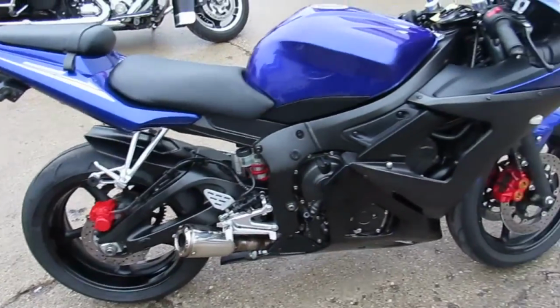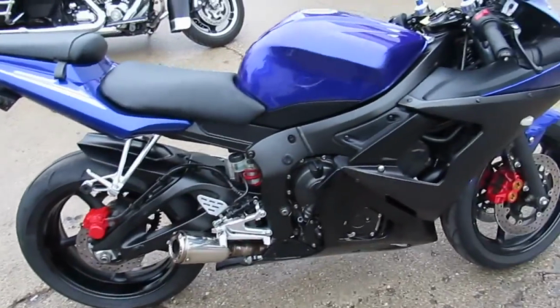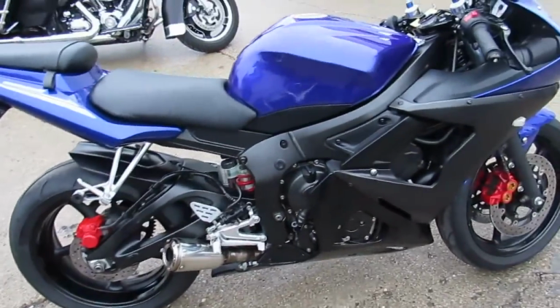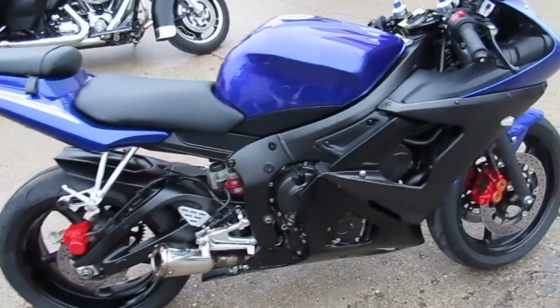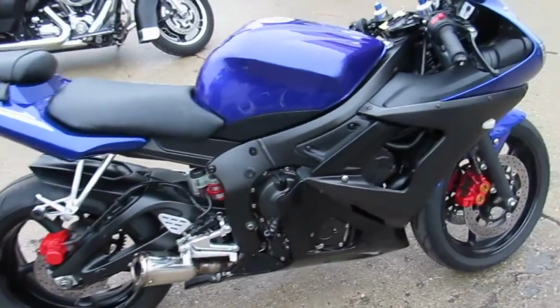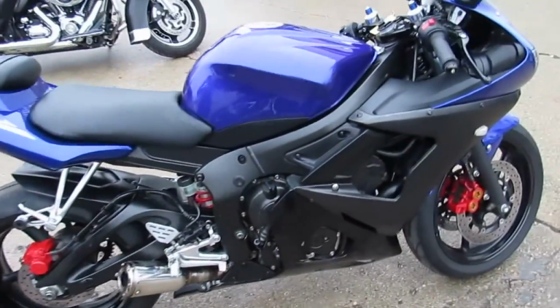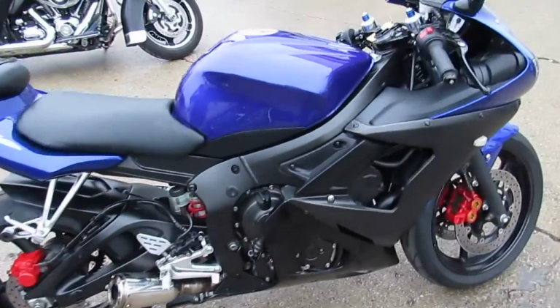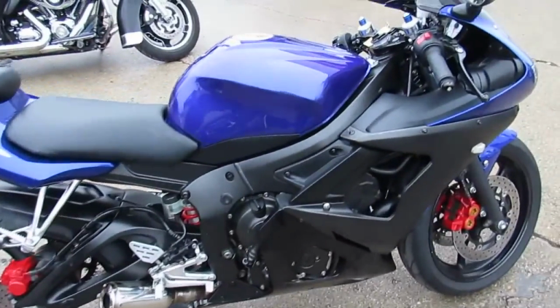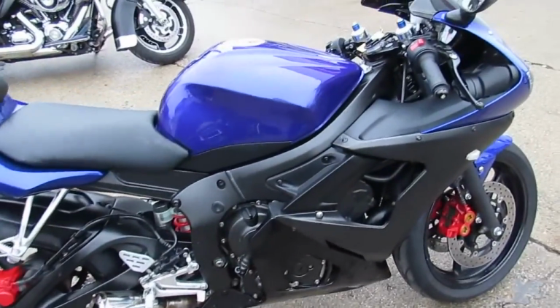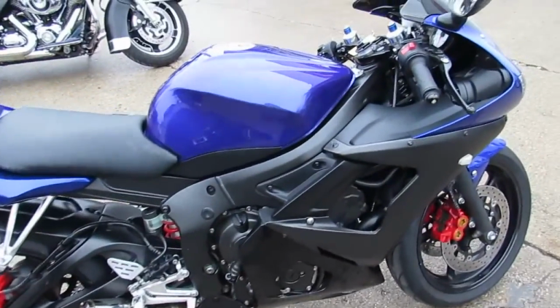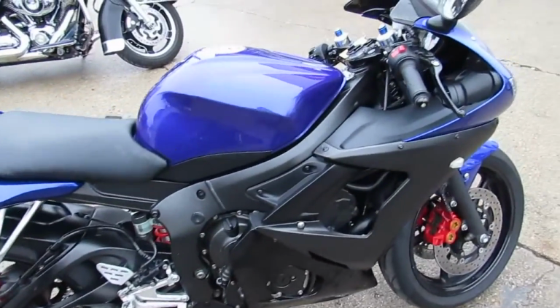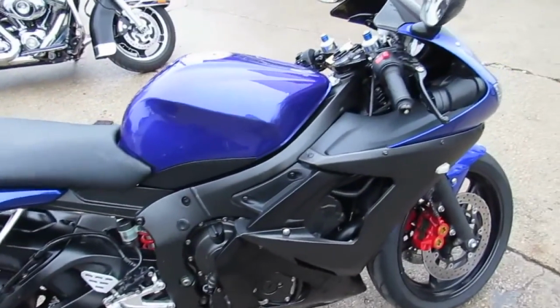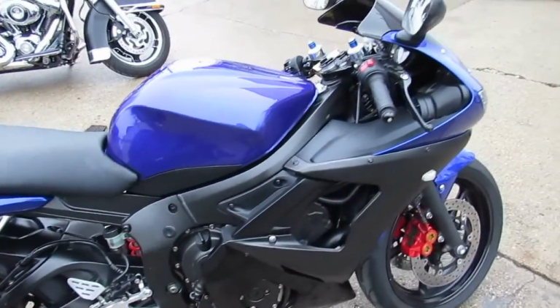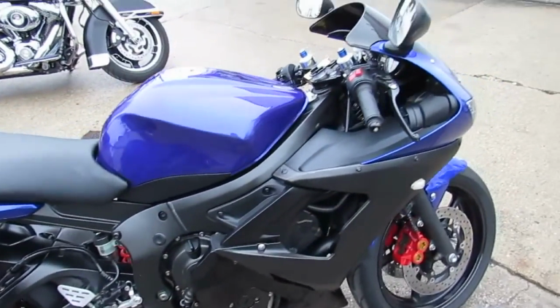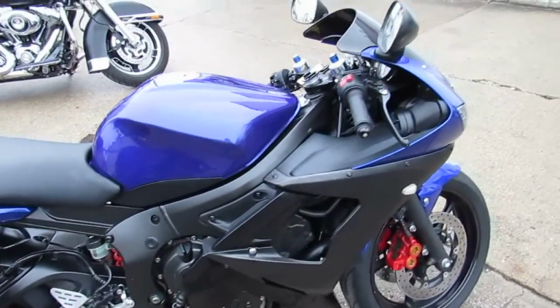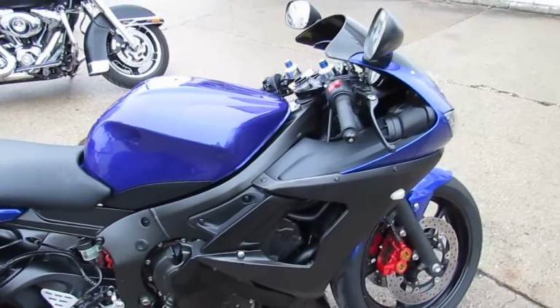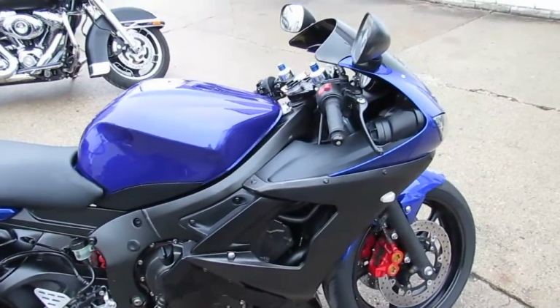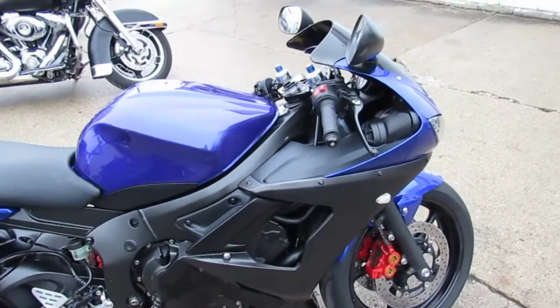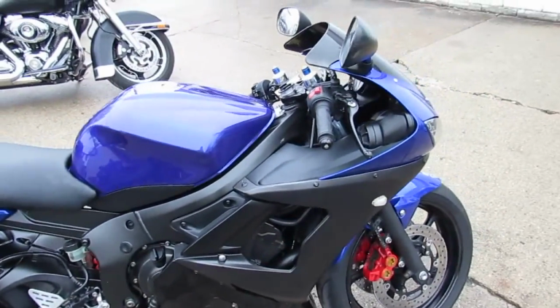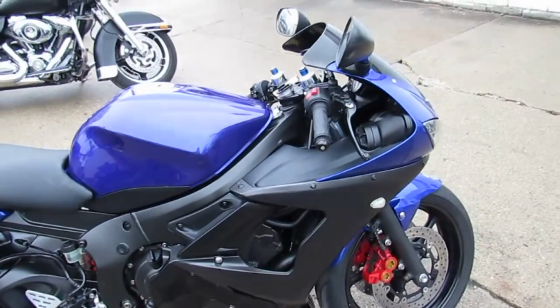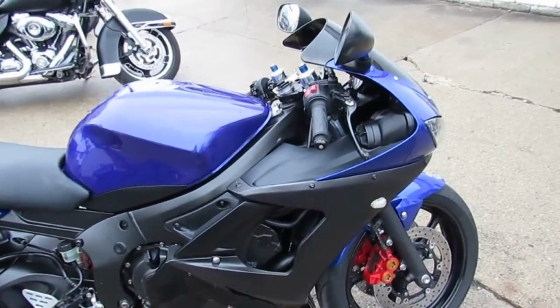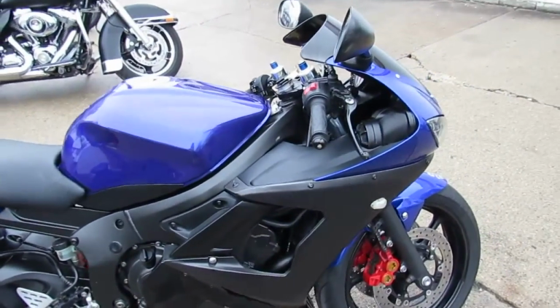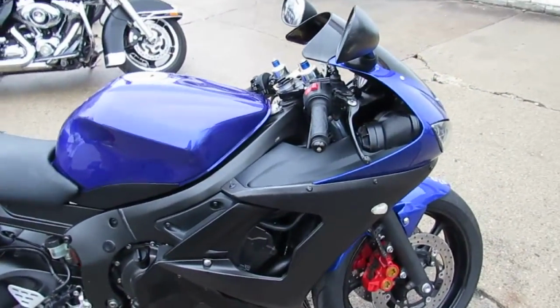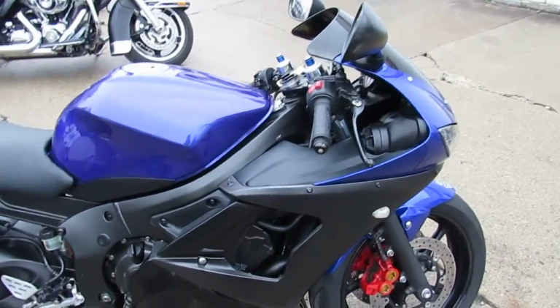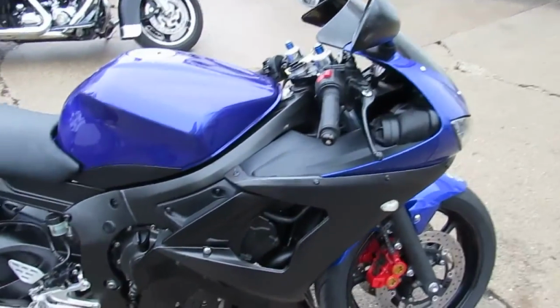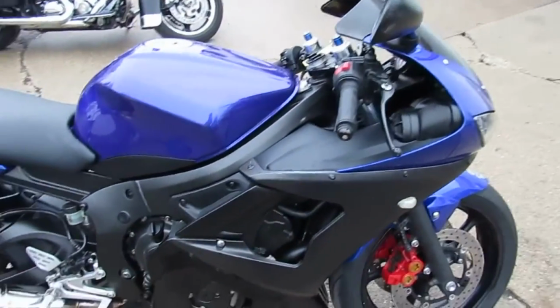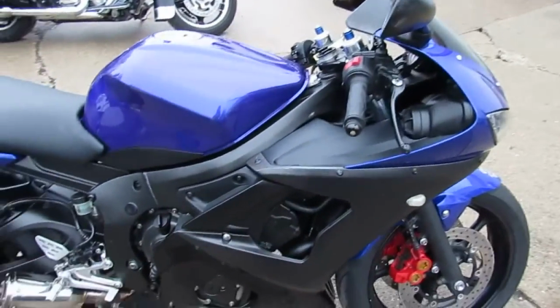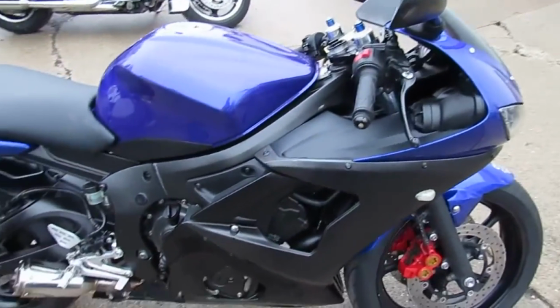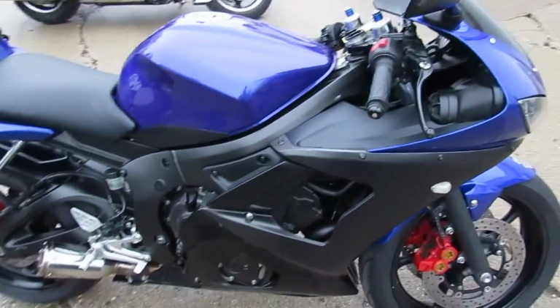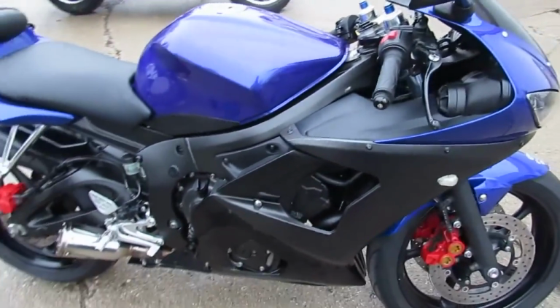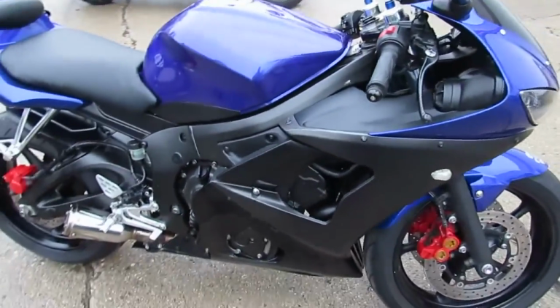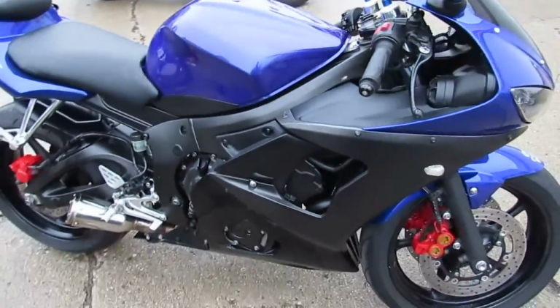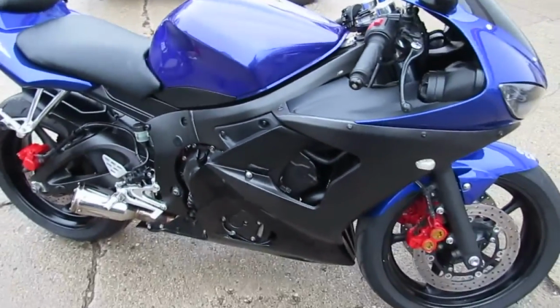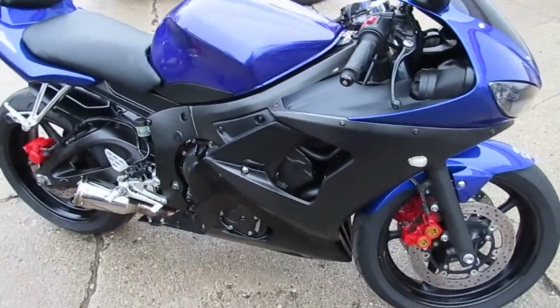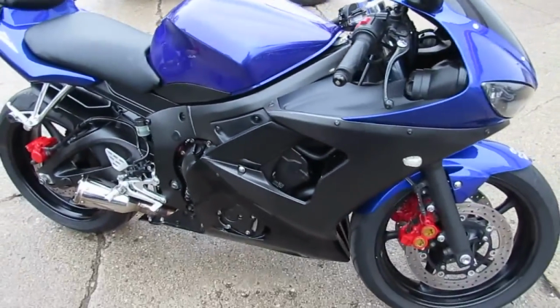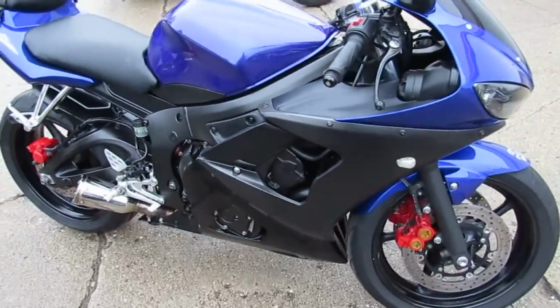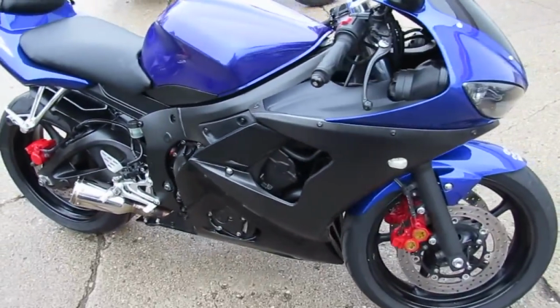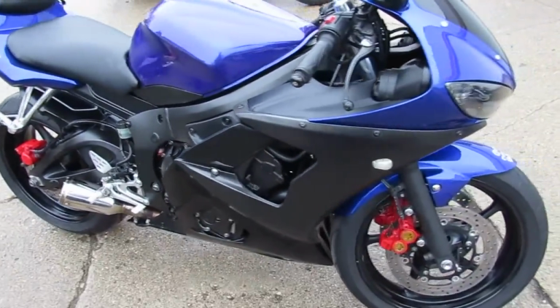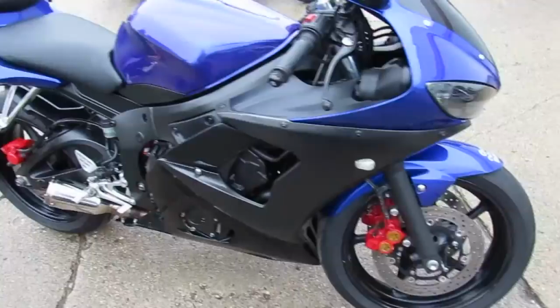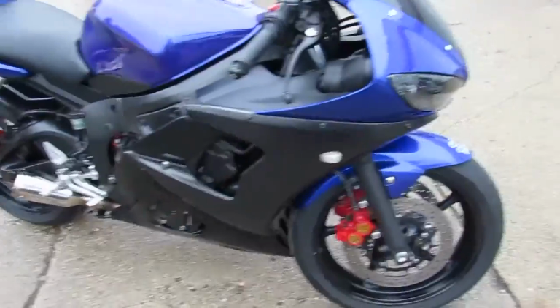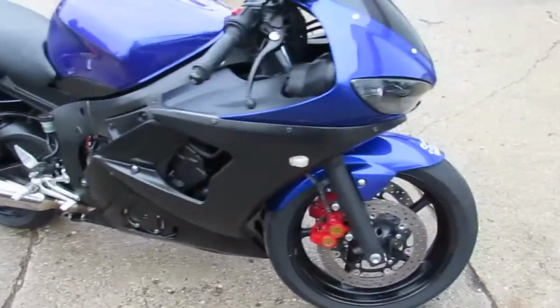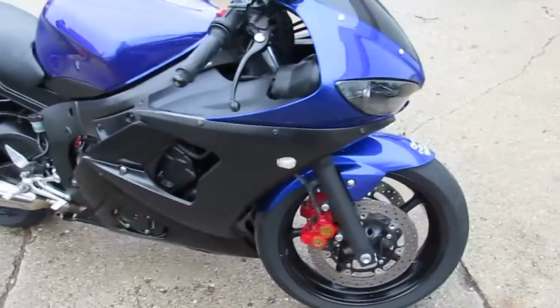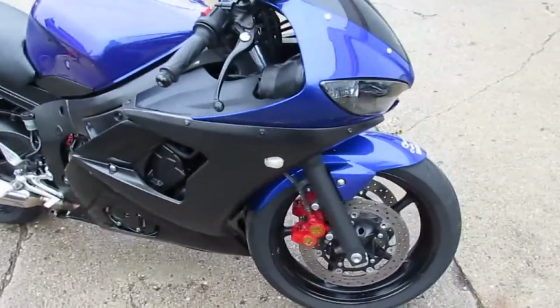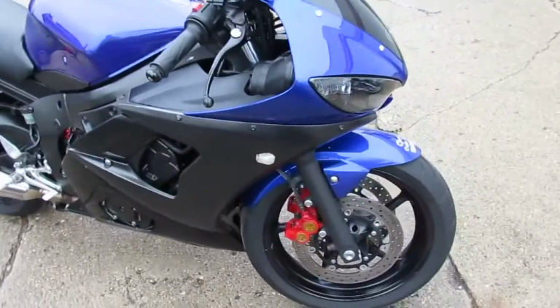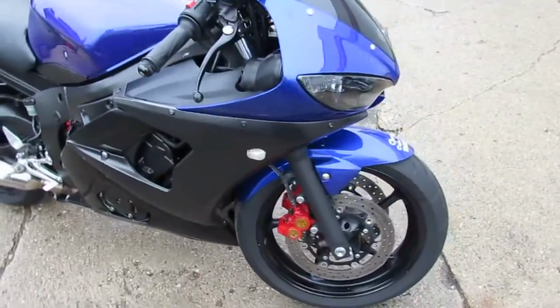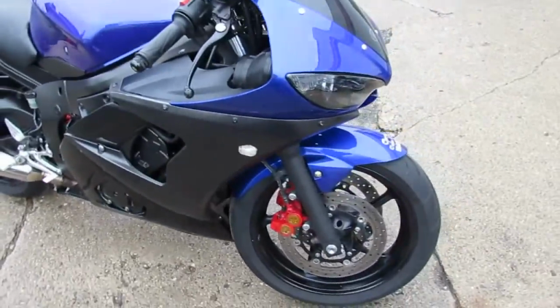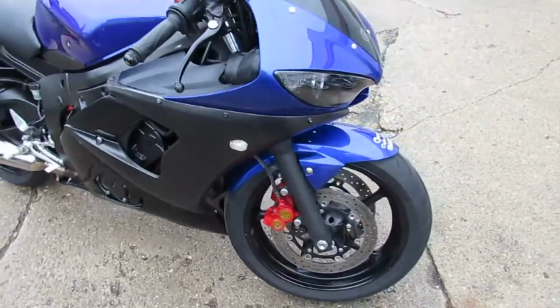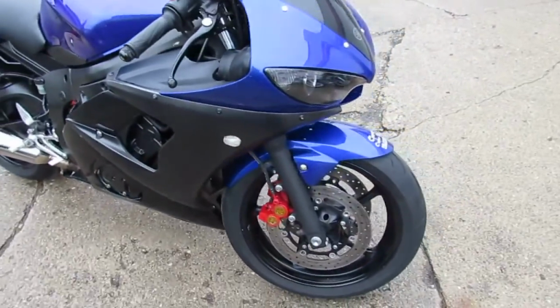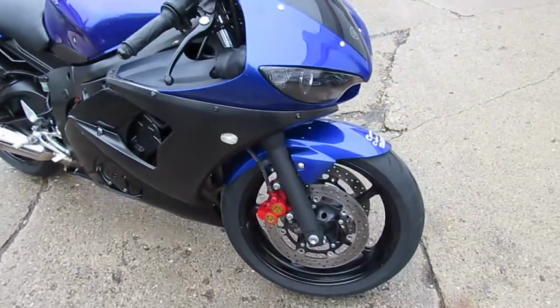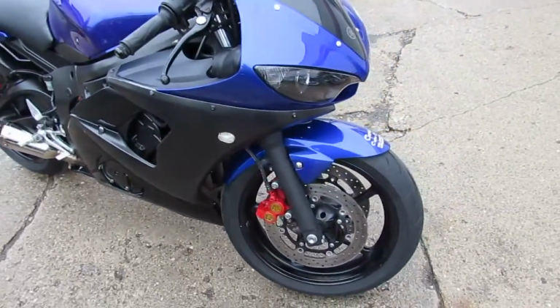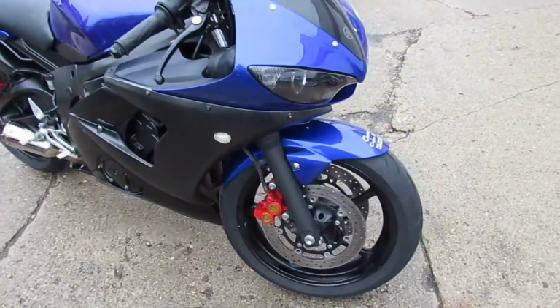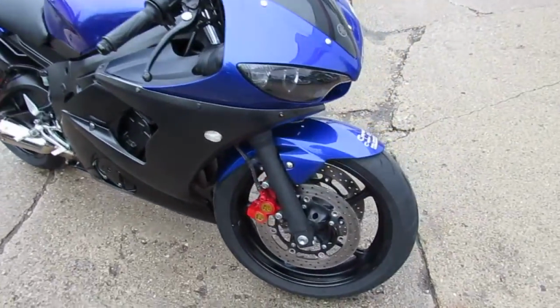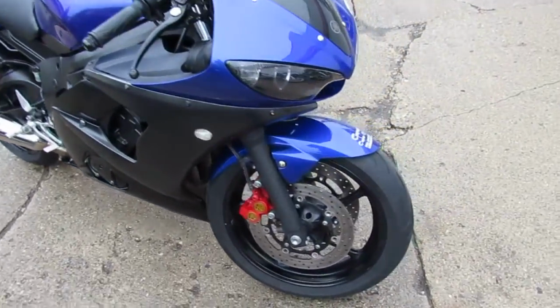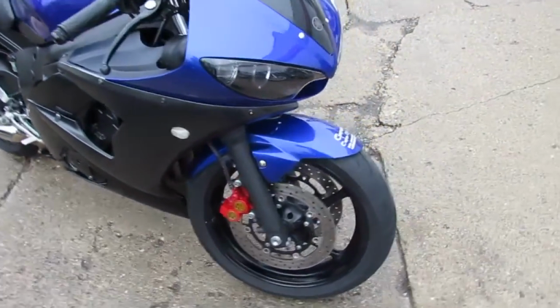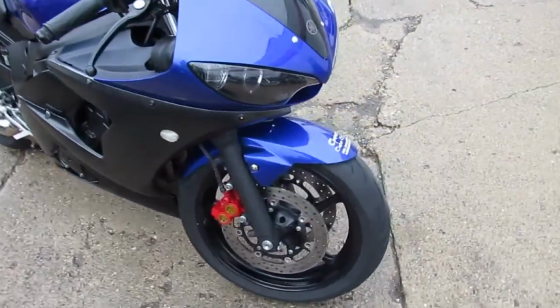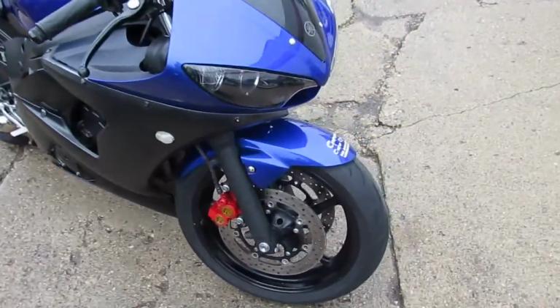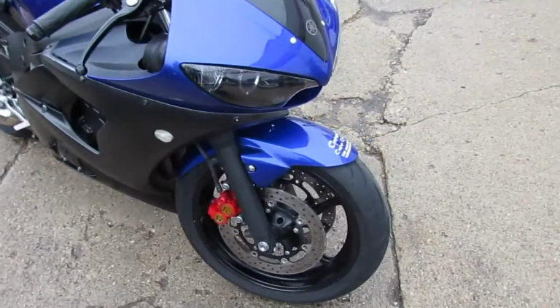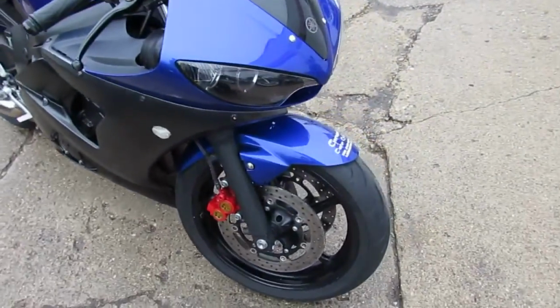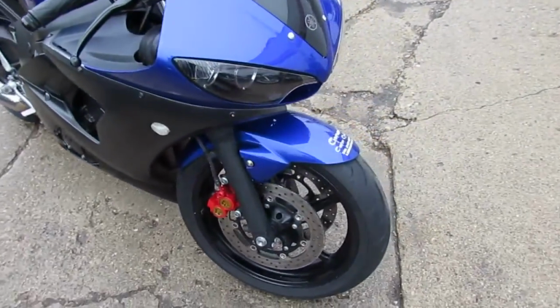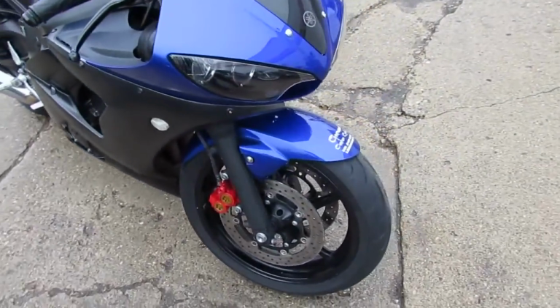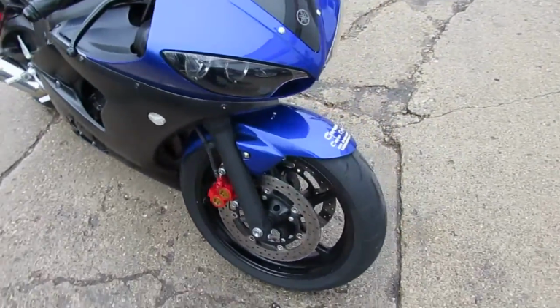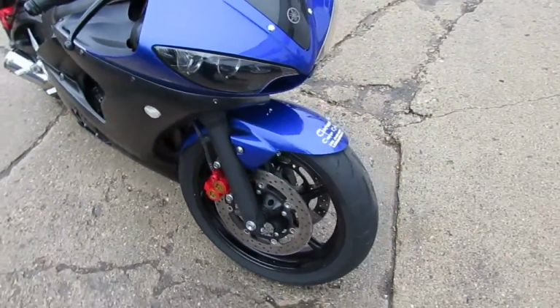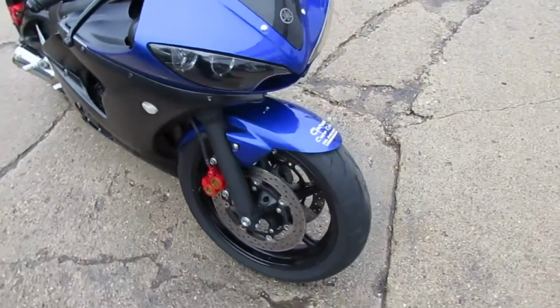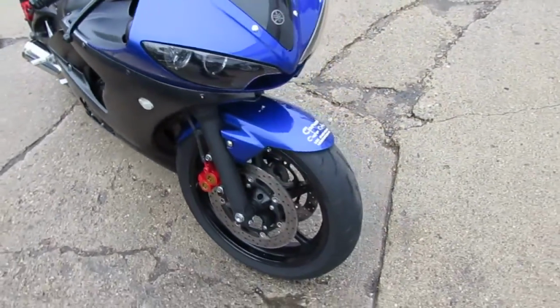It's got the flush mount turn signal, shorty exhaust, and custom paint. It's ready to tear up the road with only 19,700 miles on it.